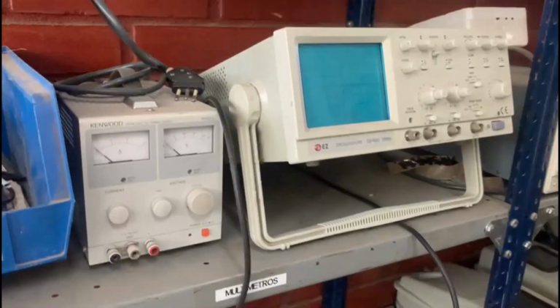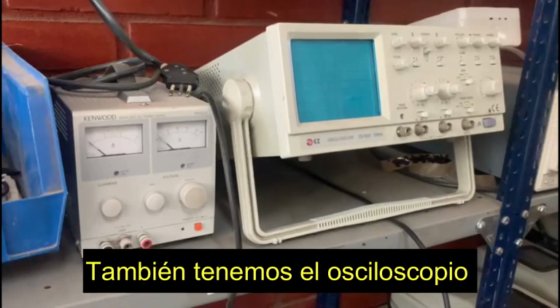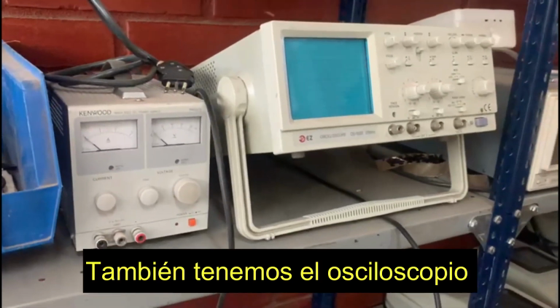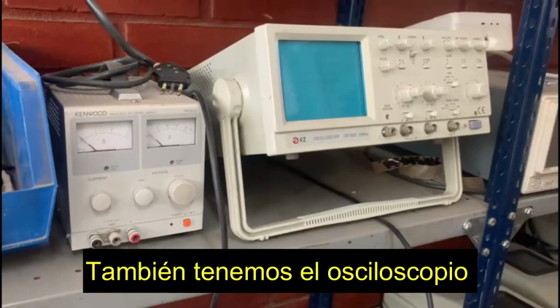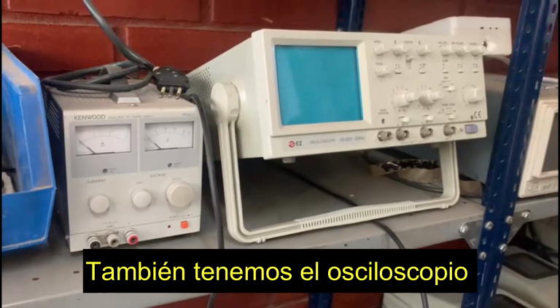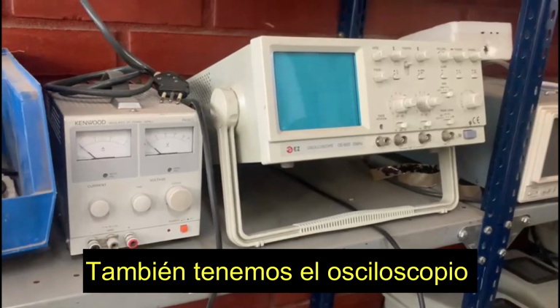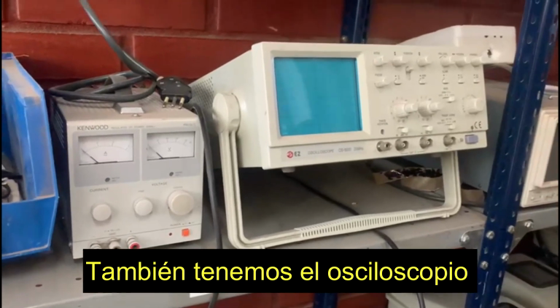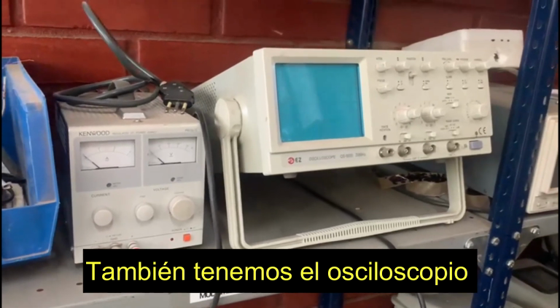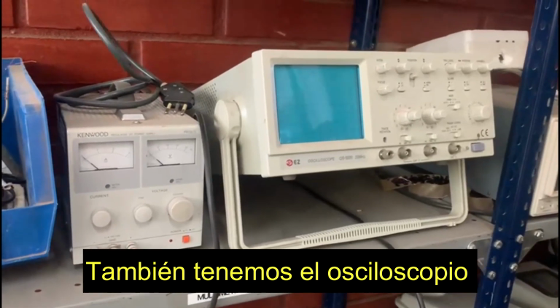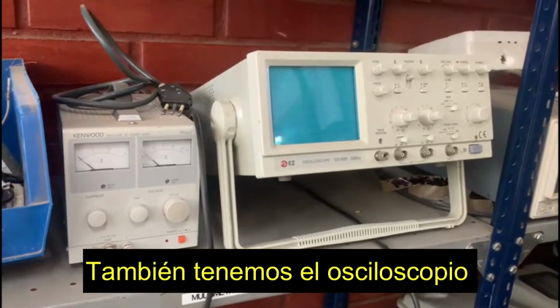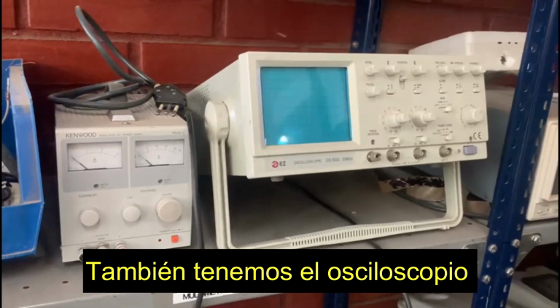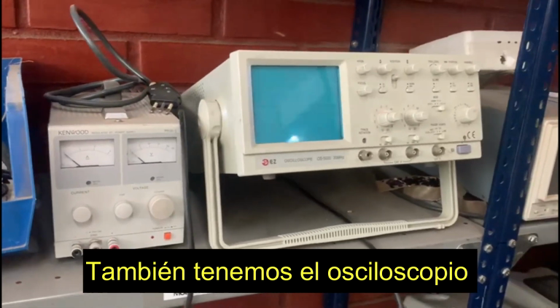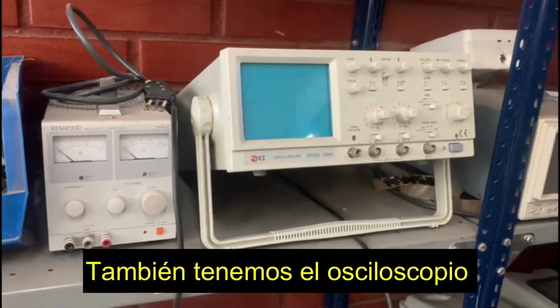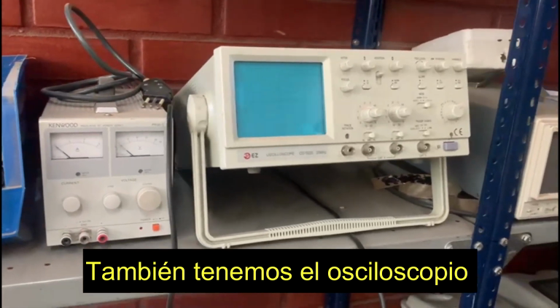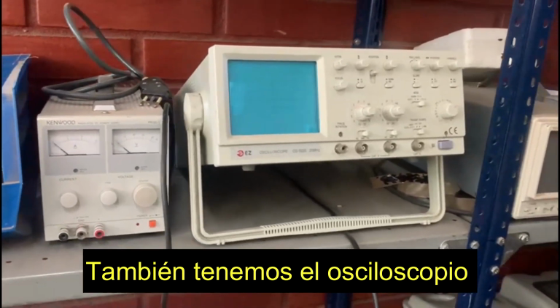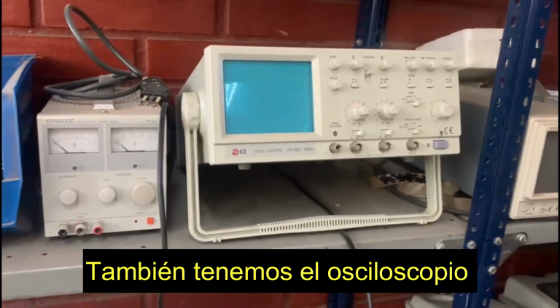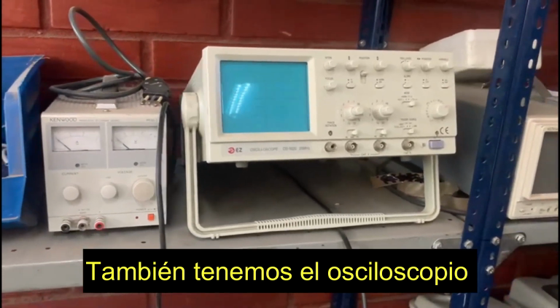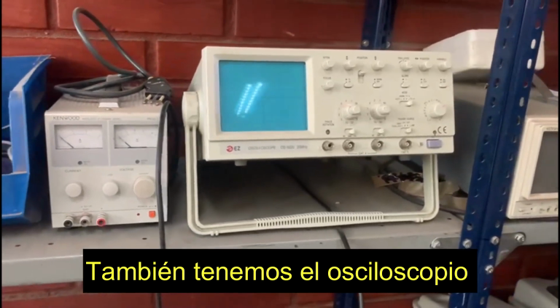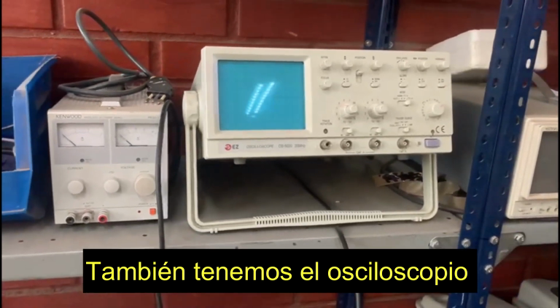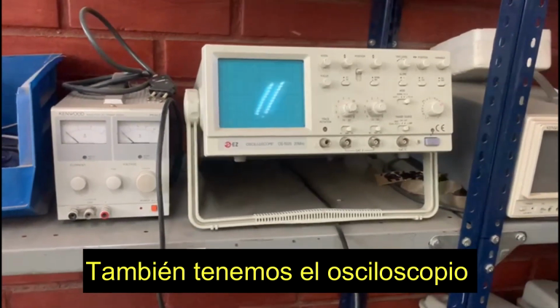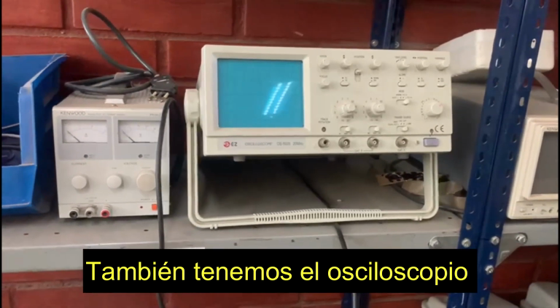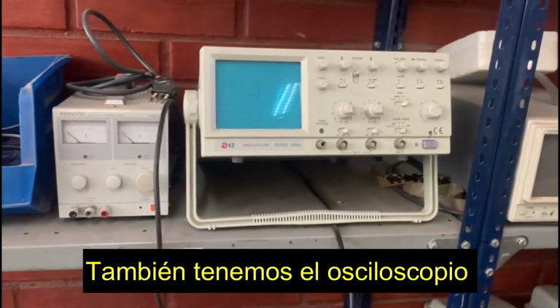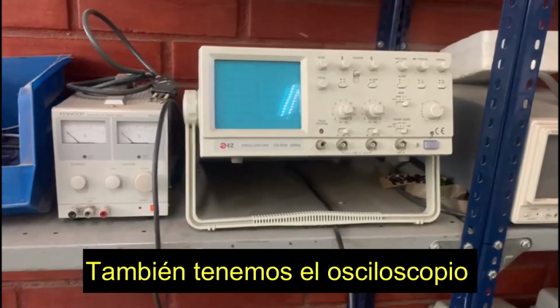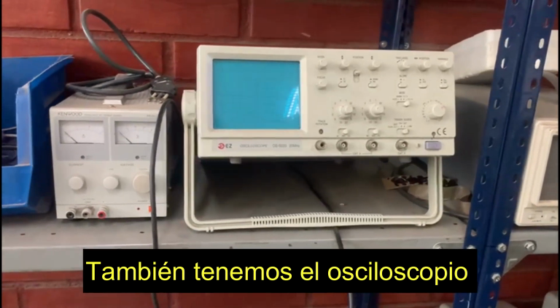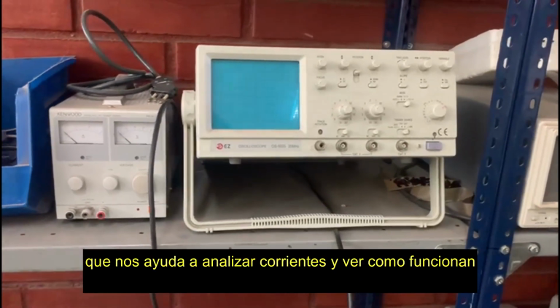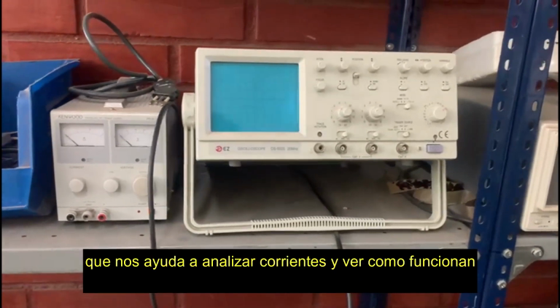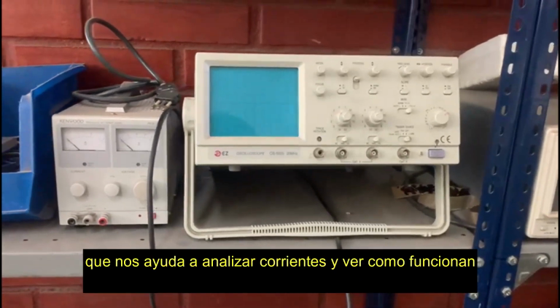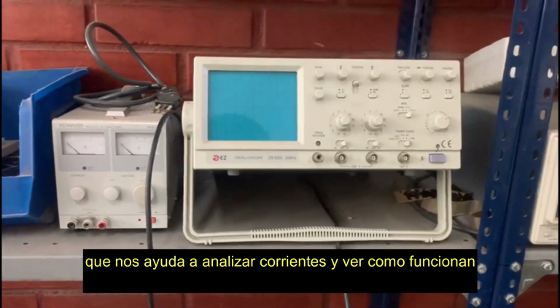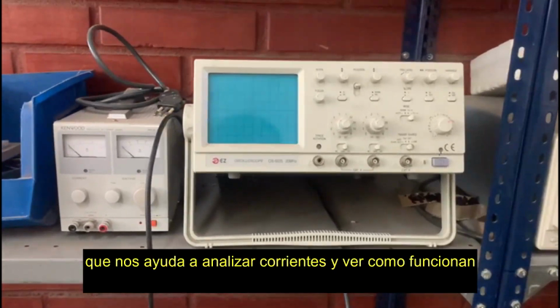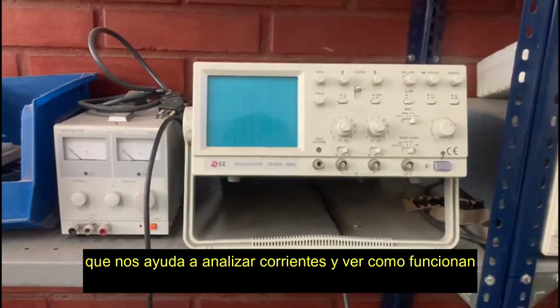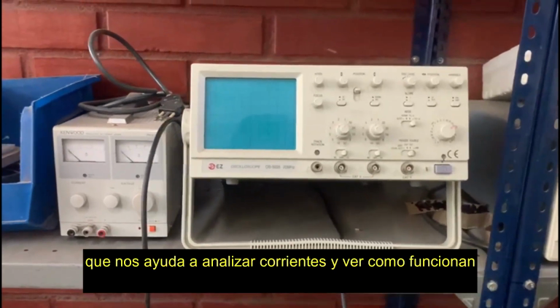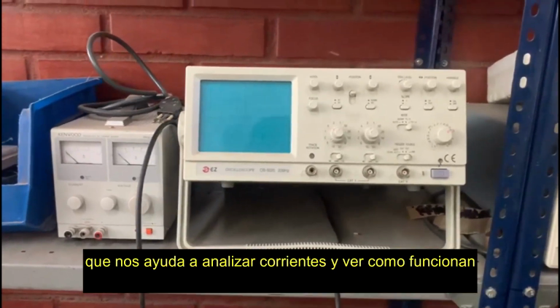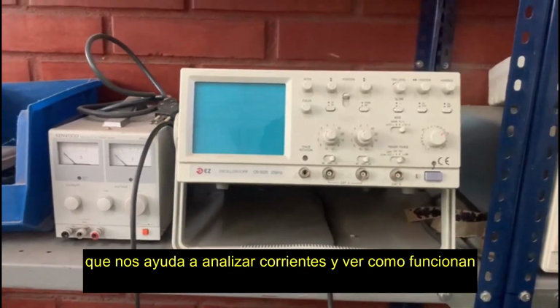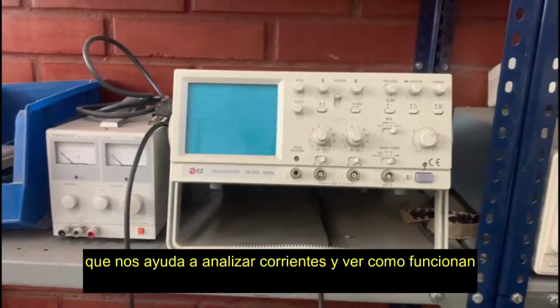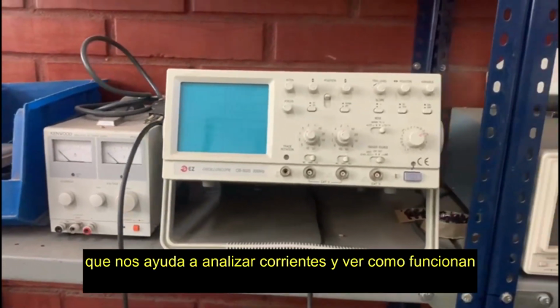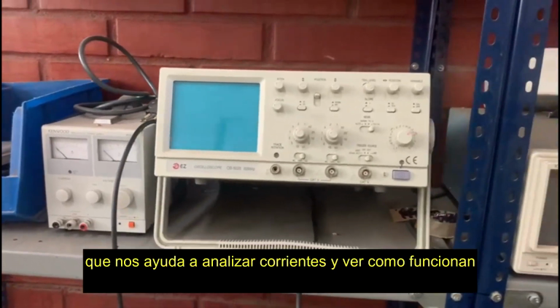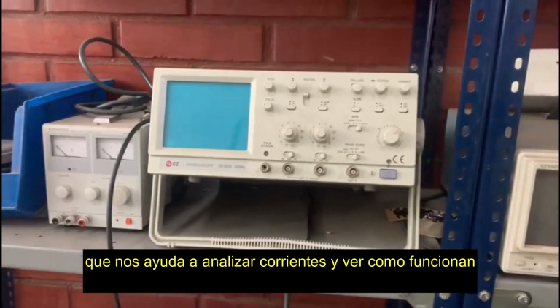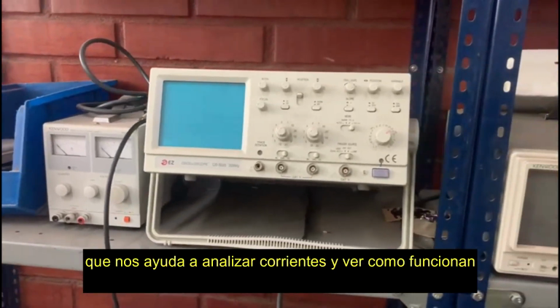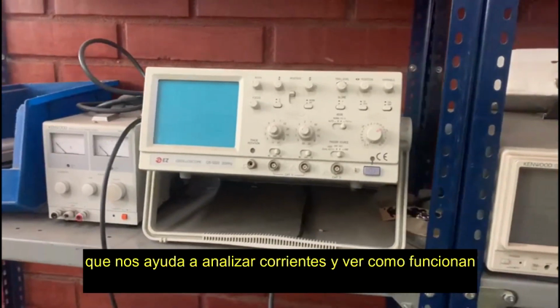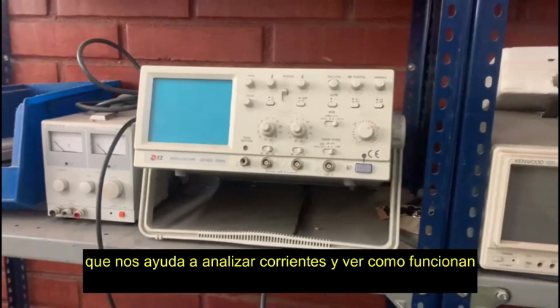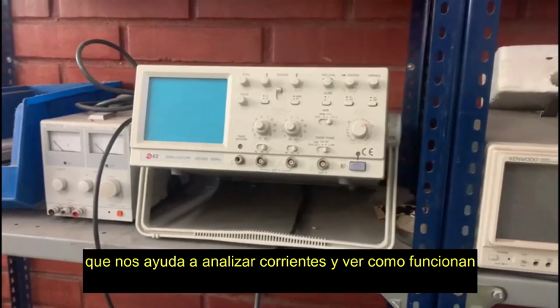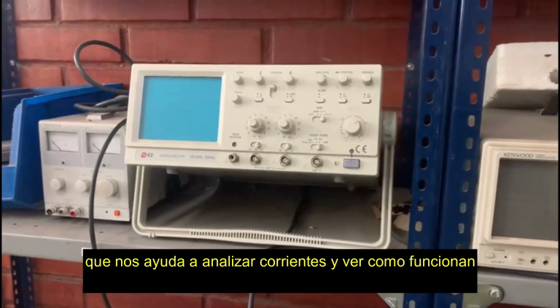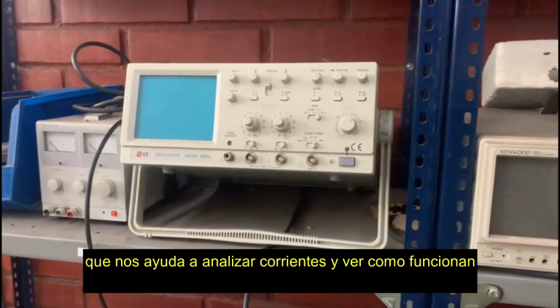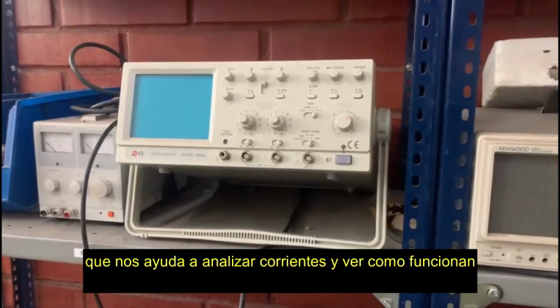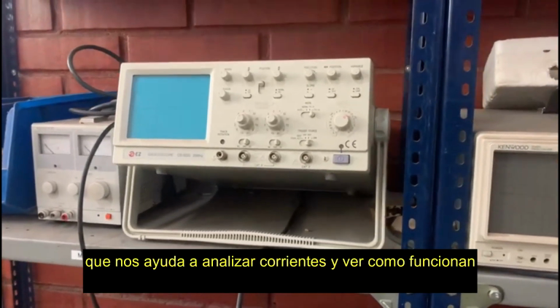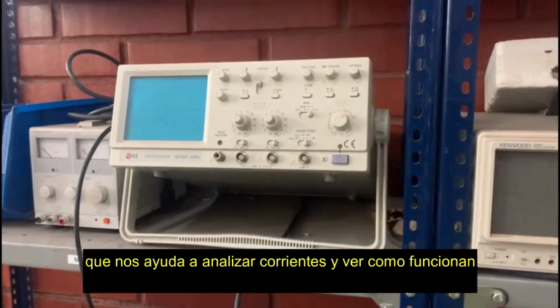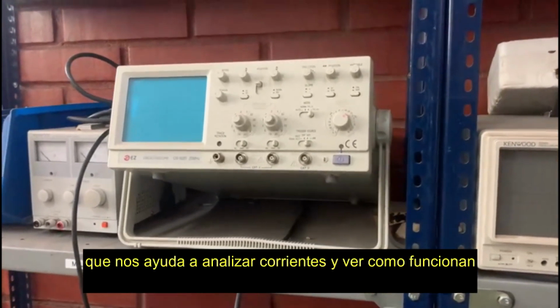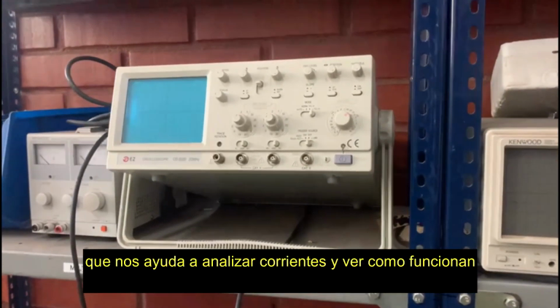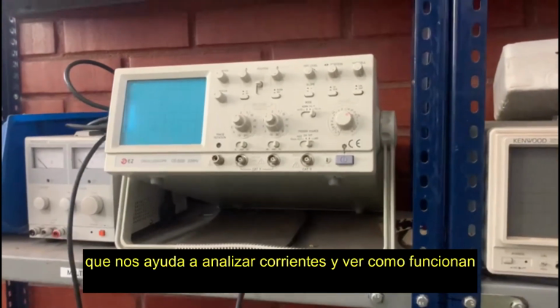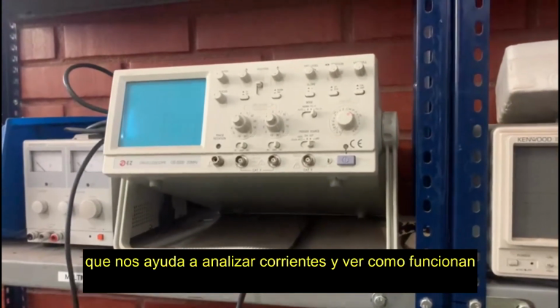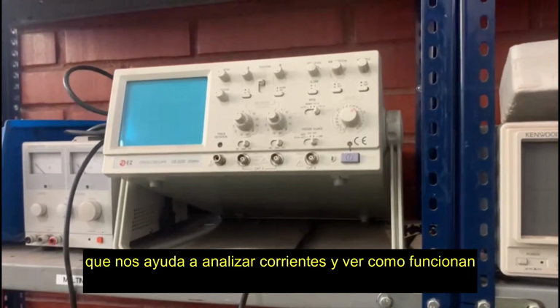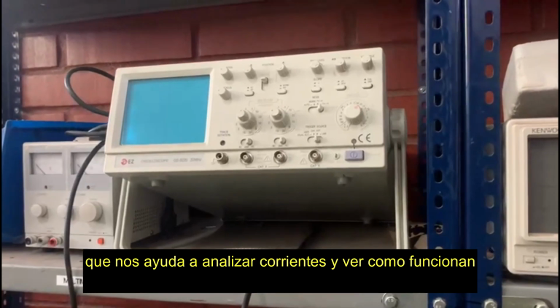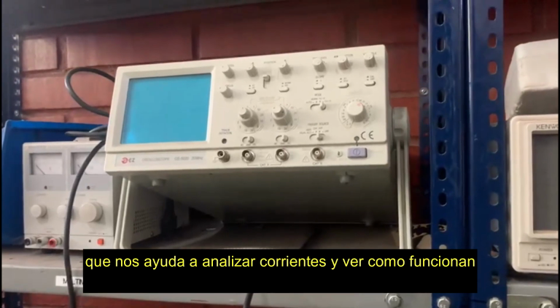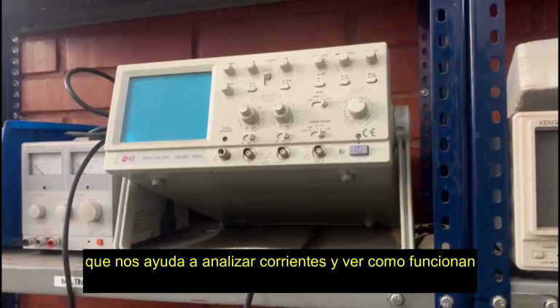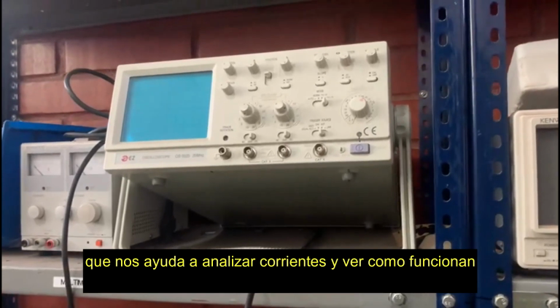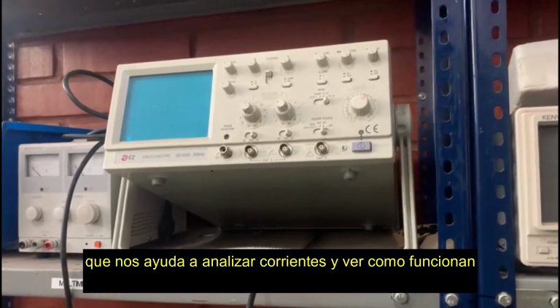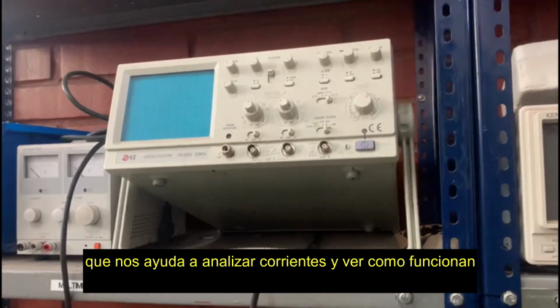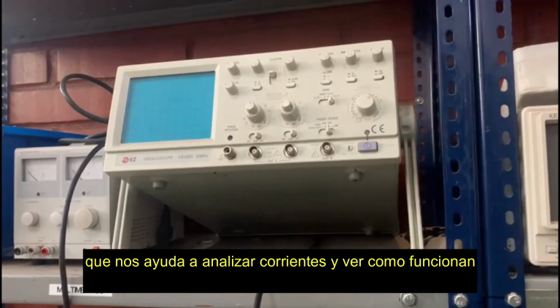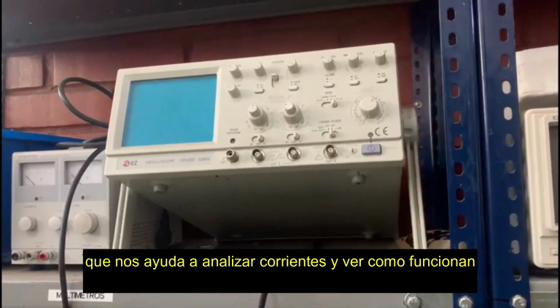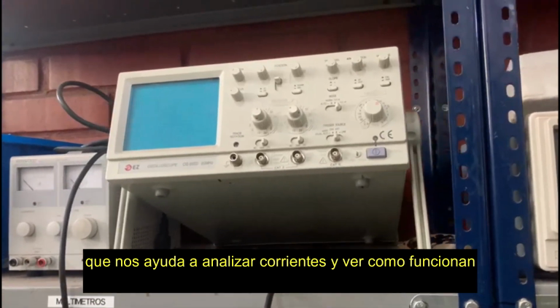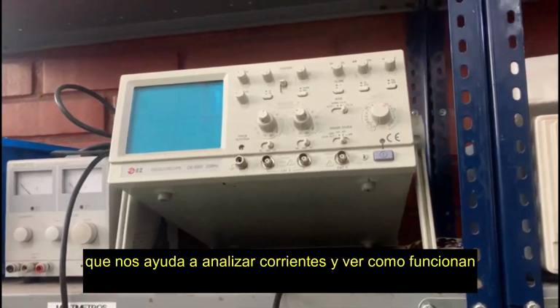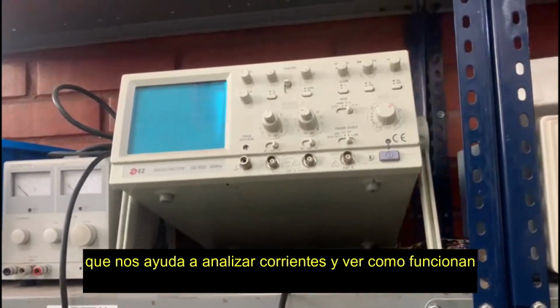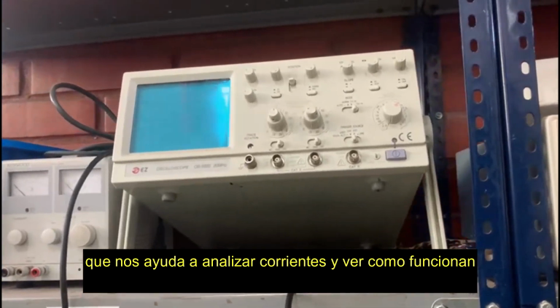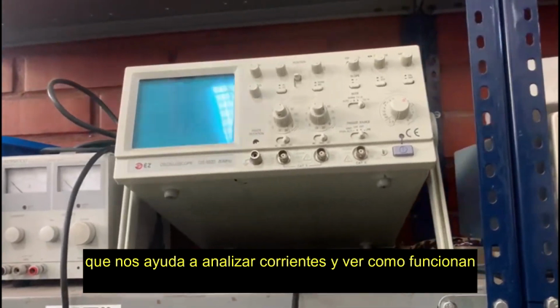We also have the oscilloscope, which helps us to analyze currents and to see how it works.